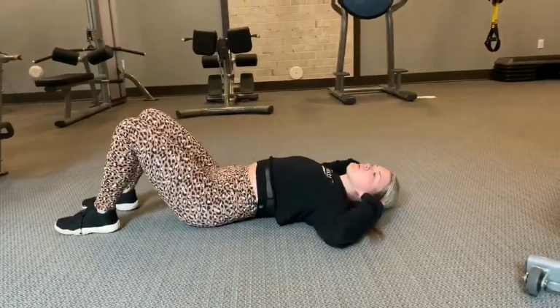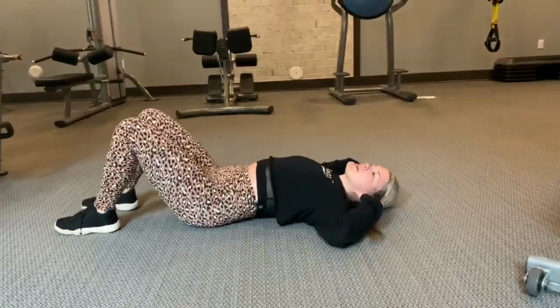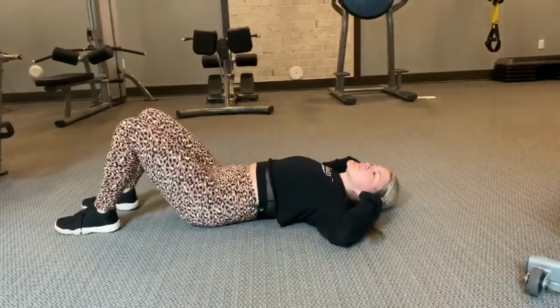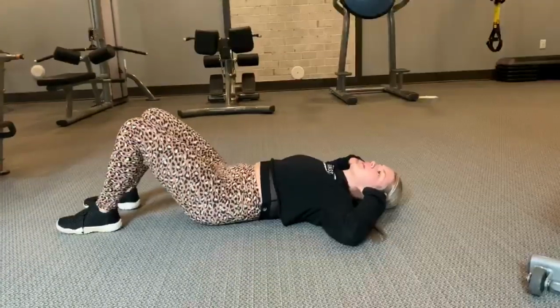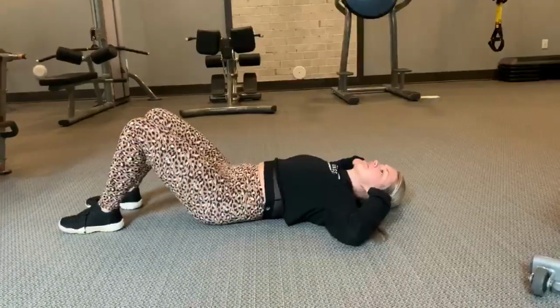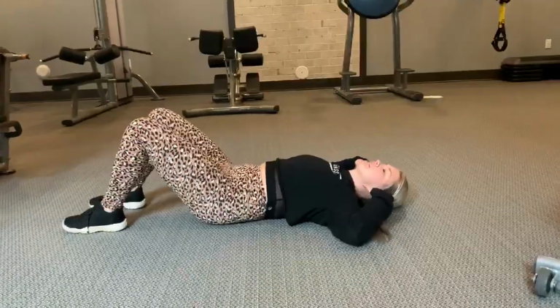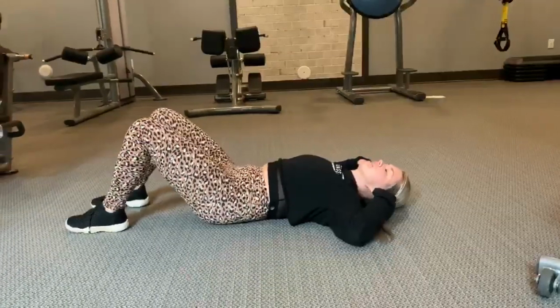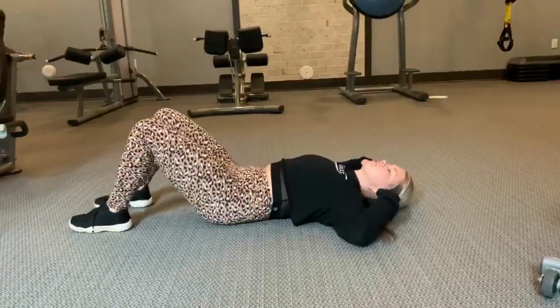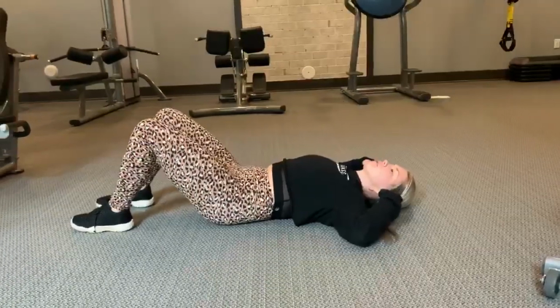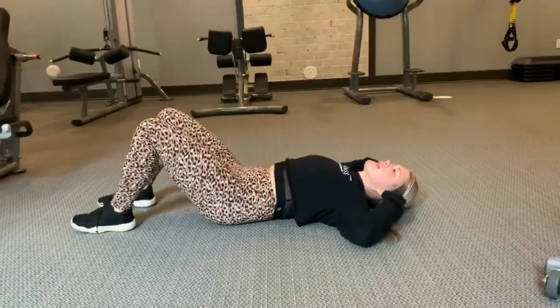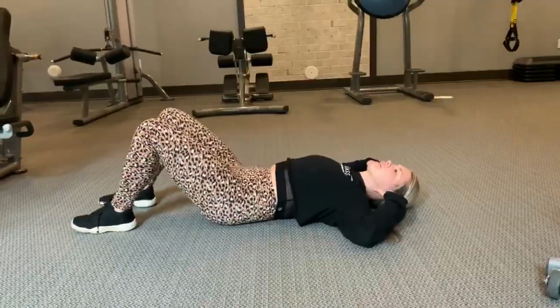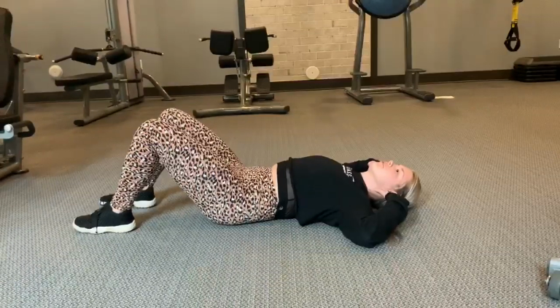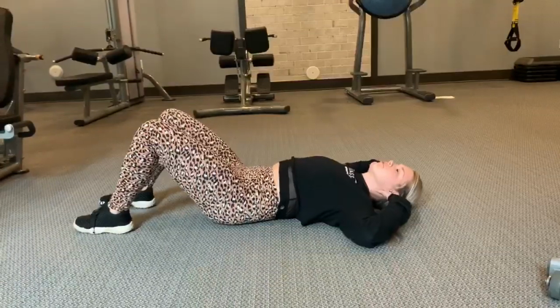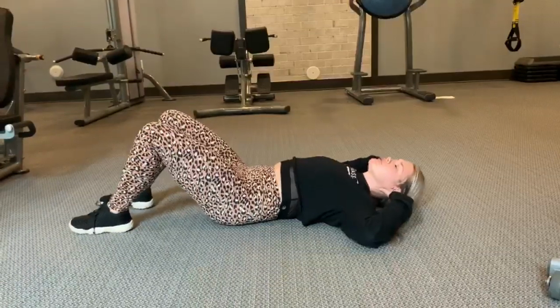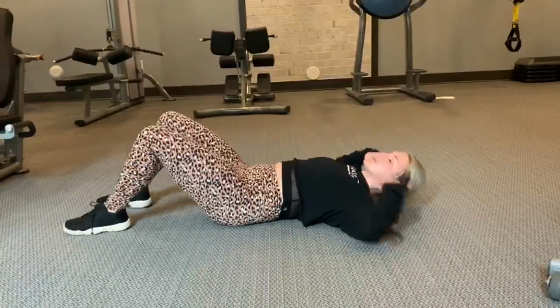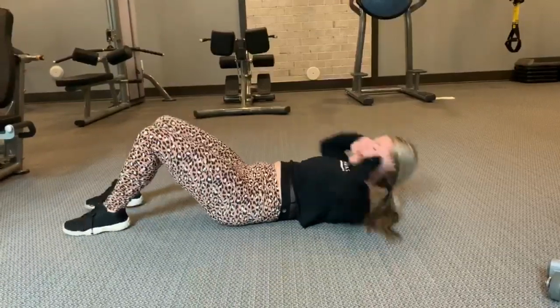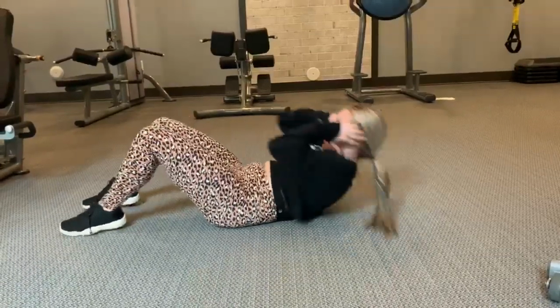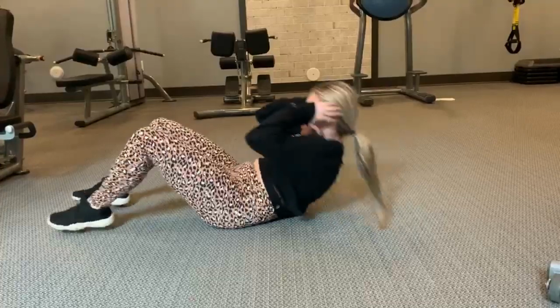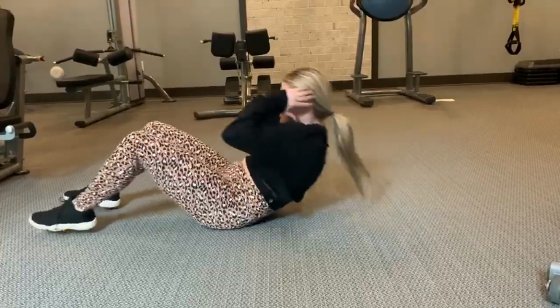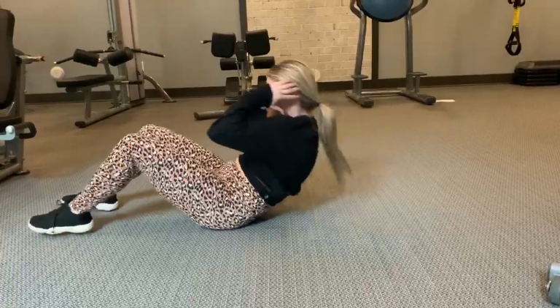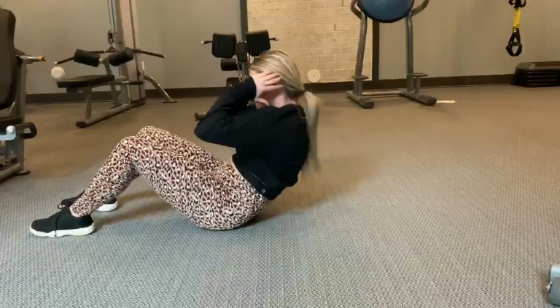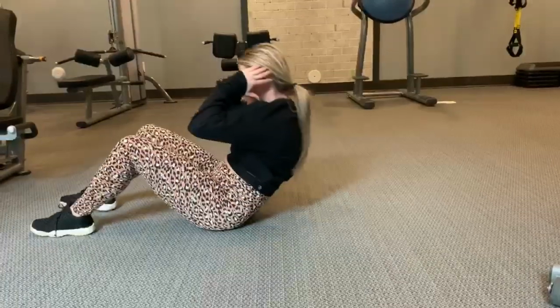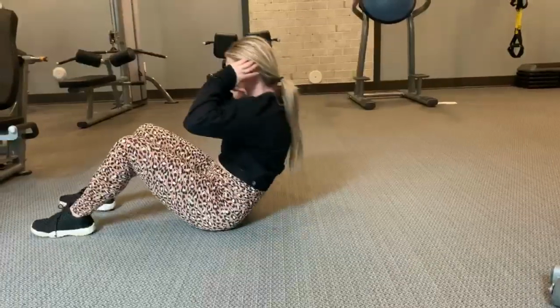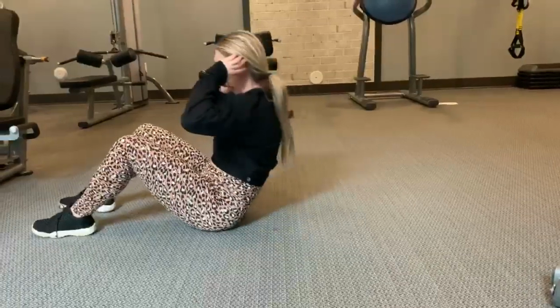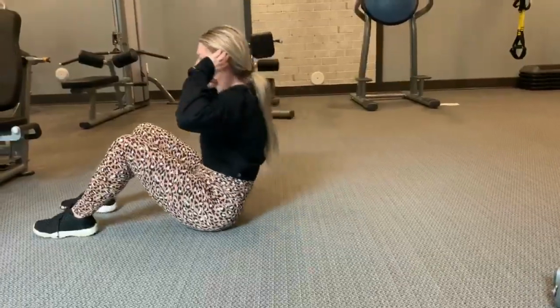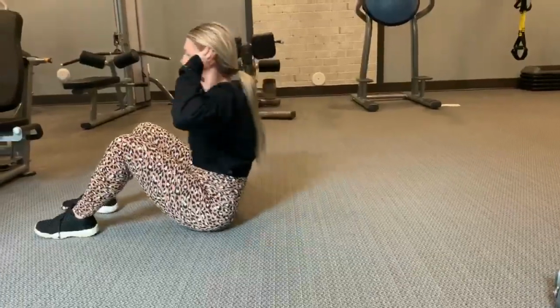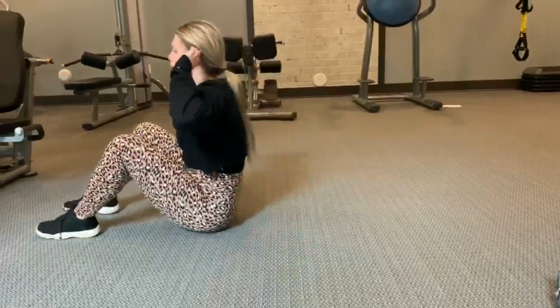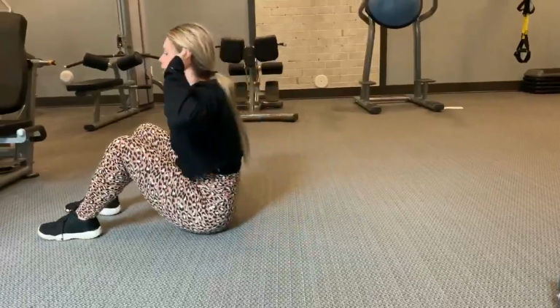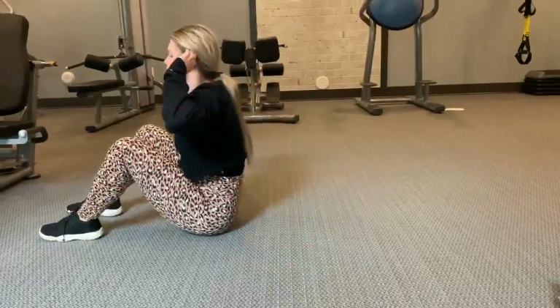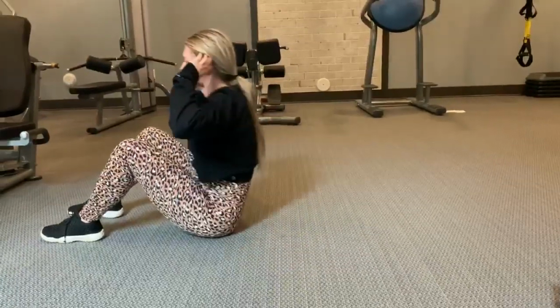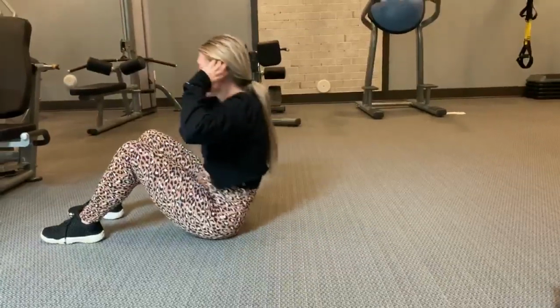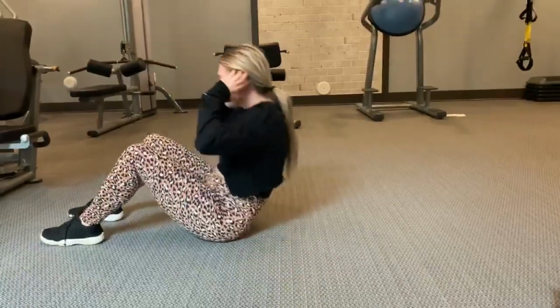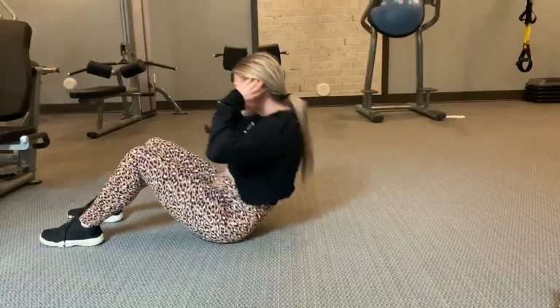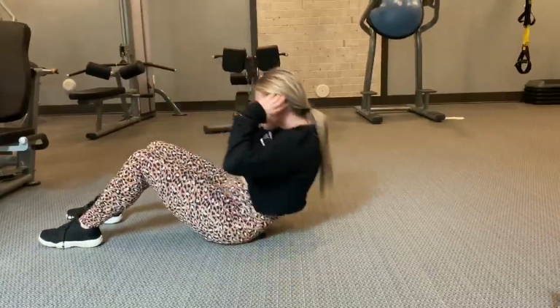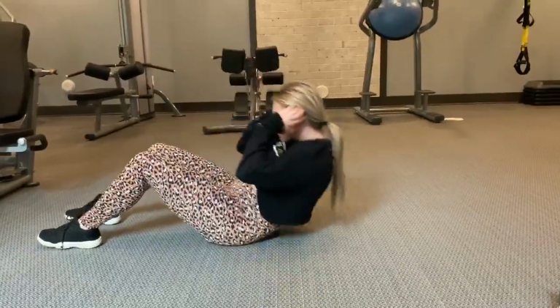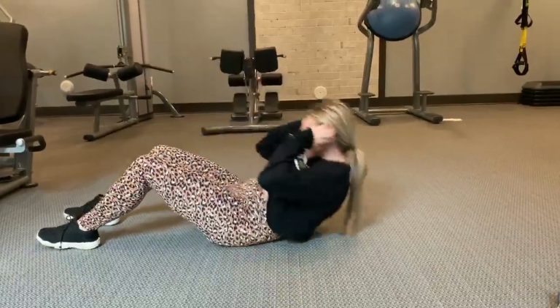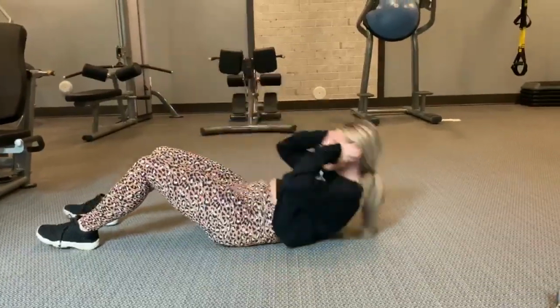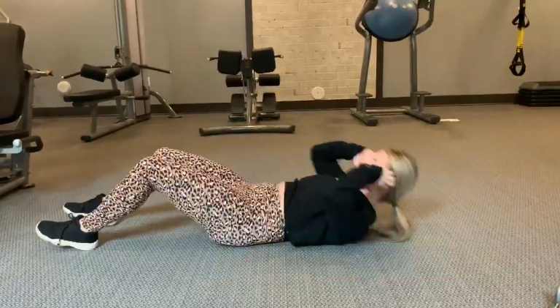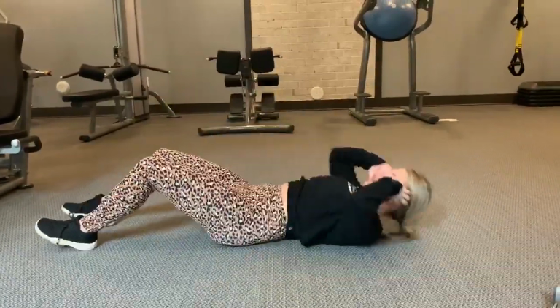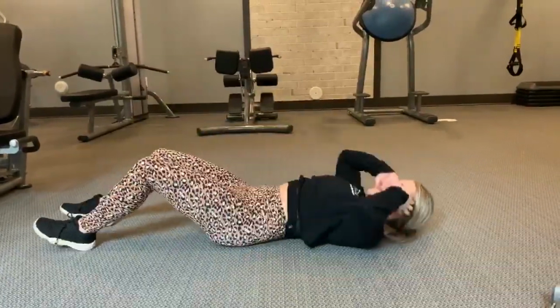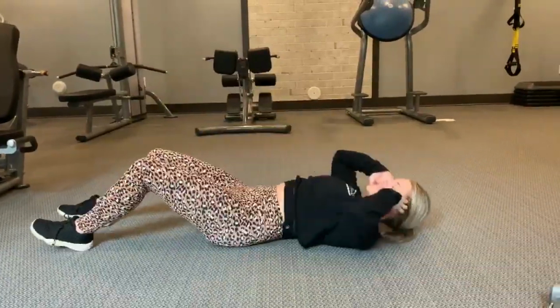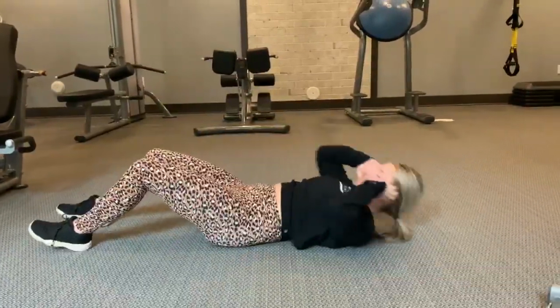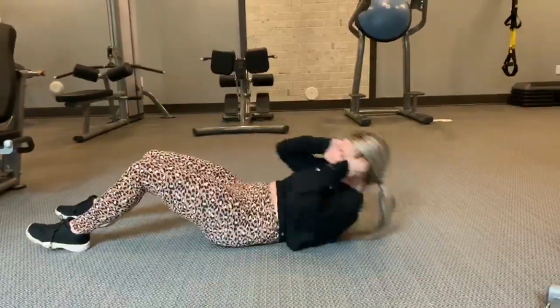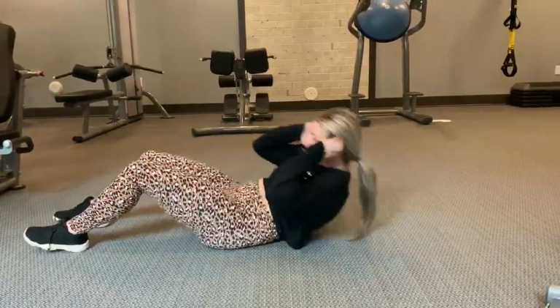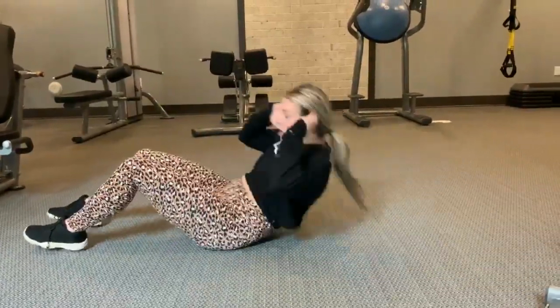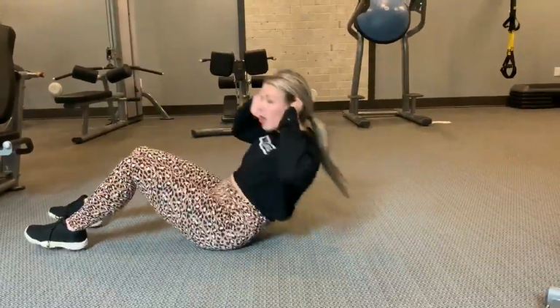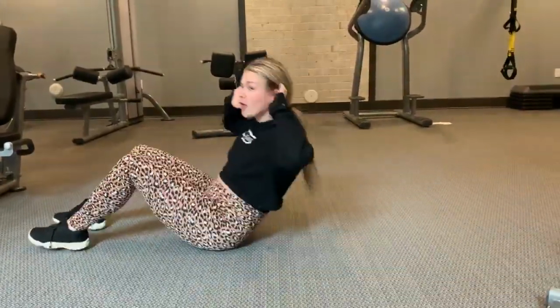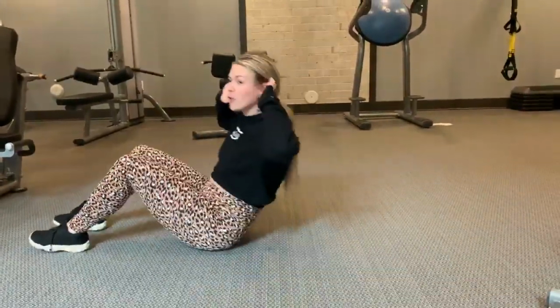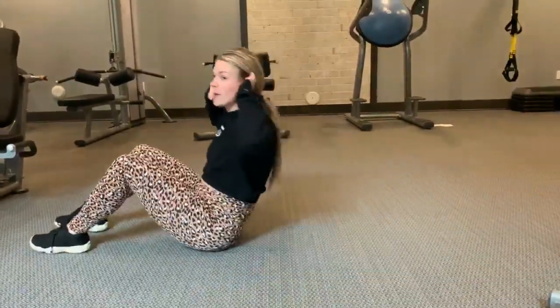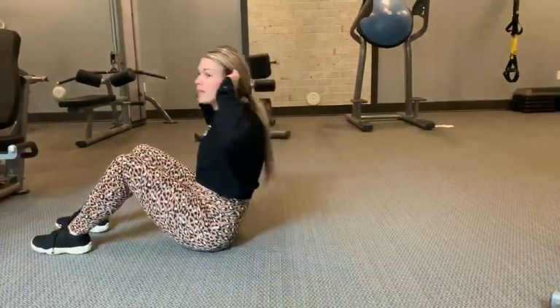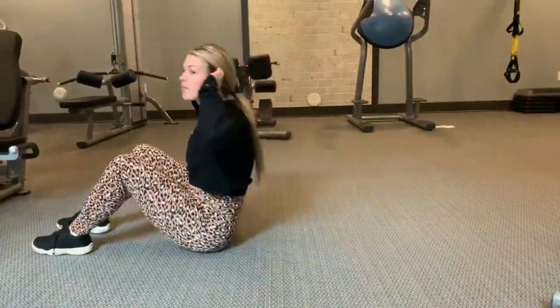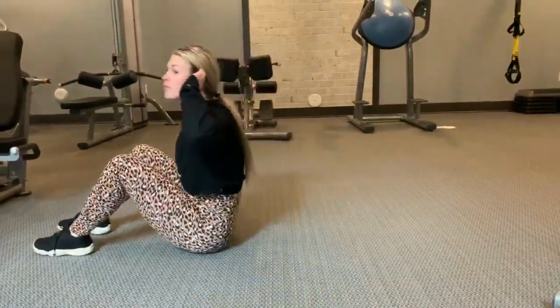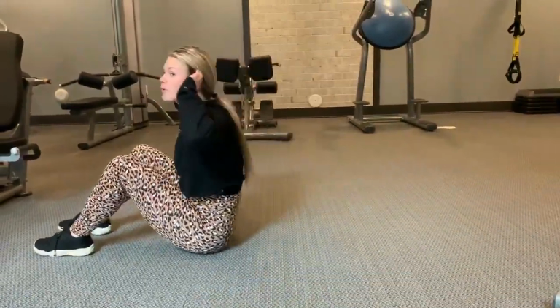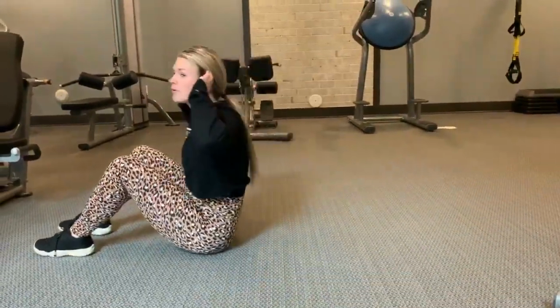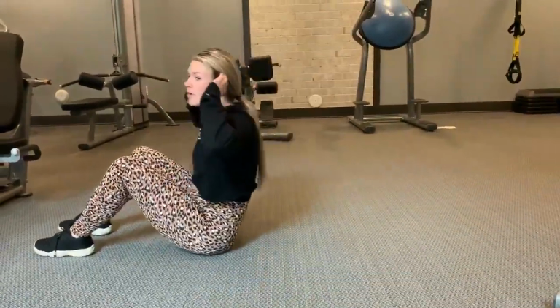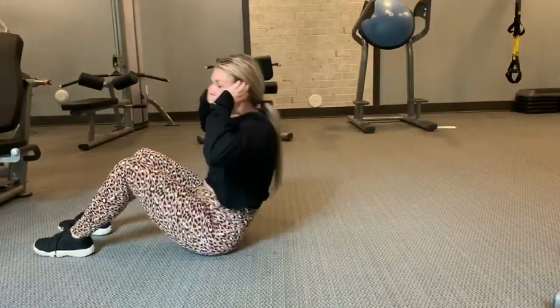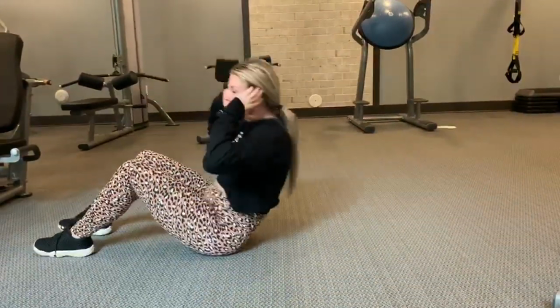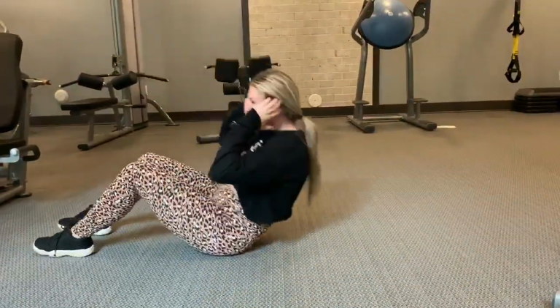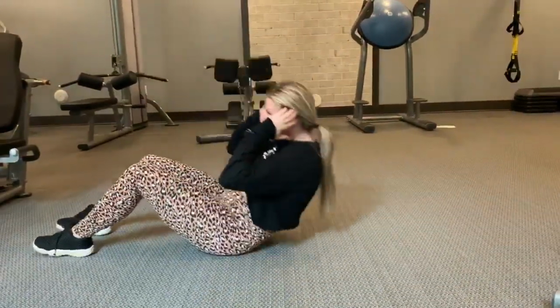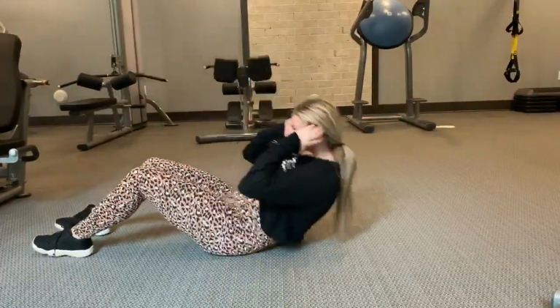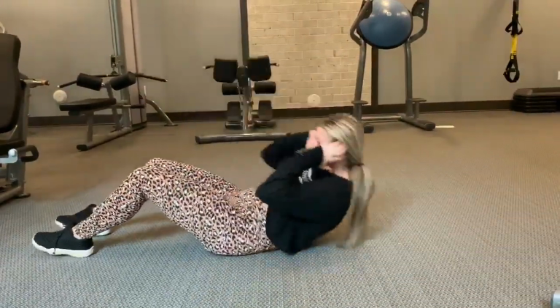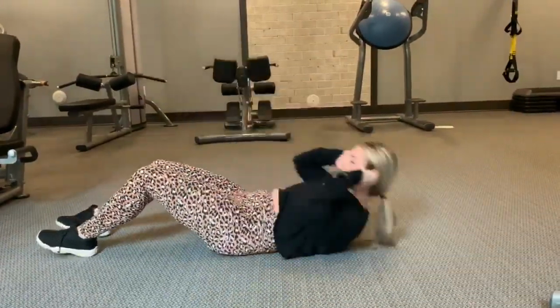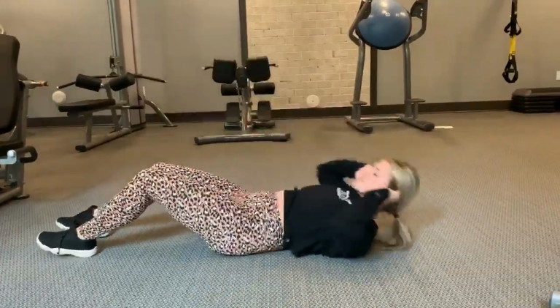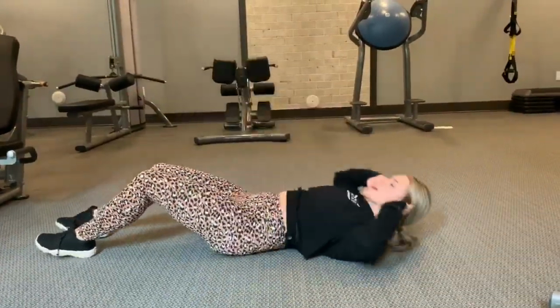We're going to press that lower back on the floor, exhale, come up, pull that chest all the way through, and then we're set.